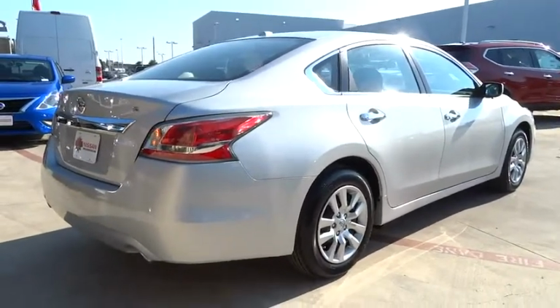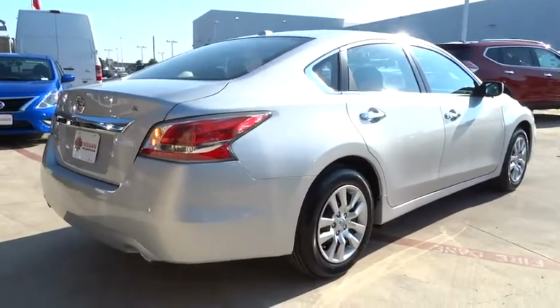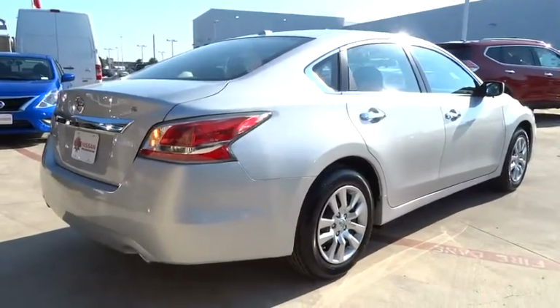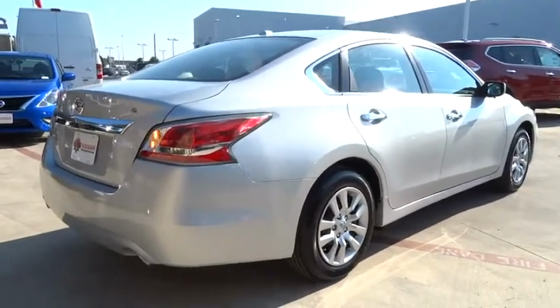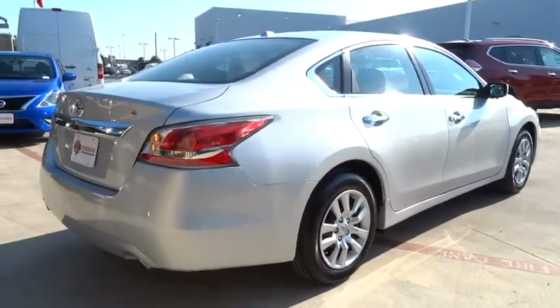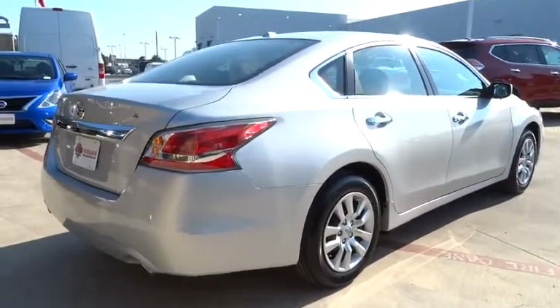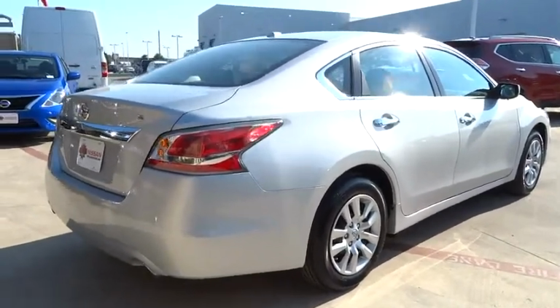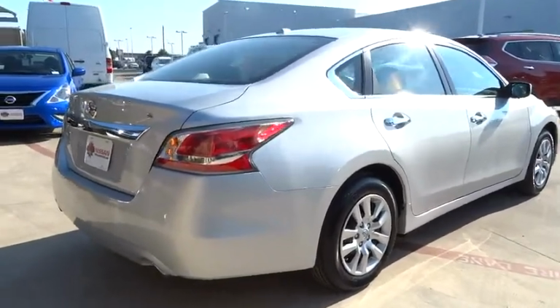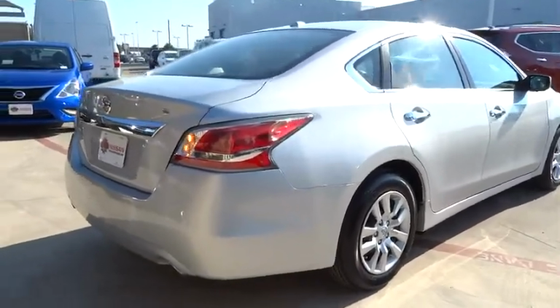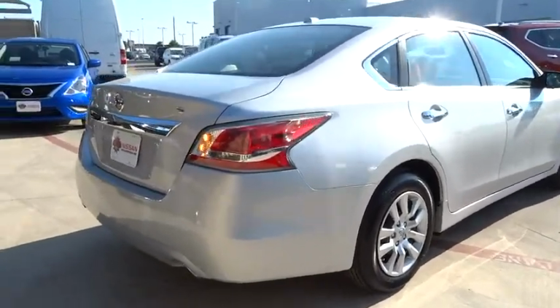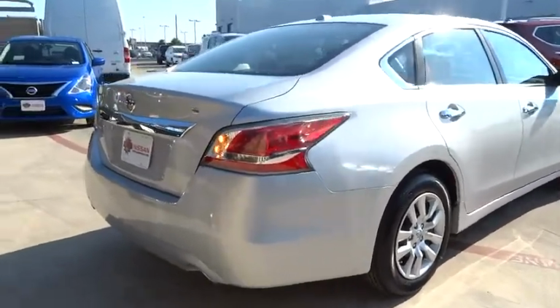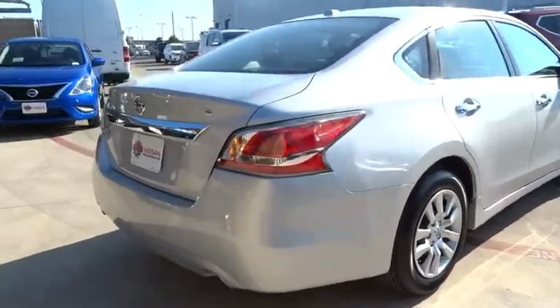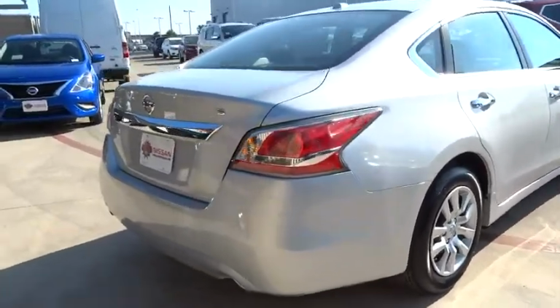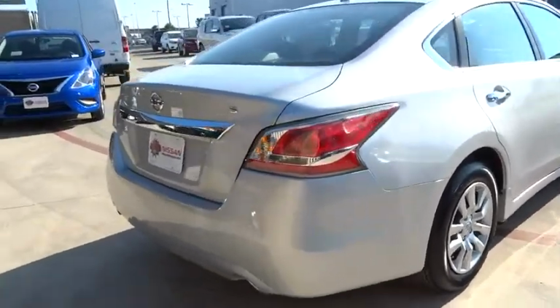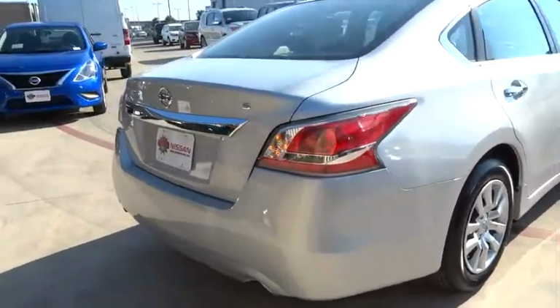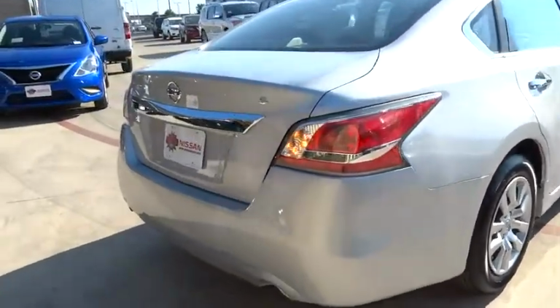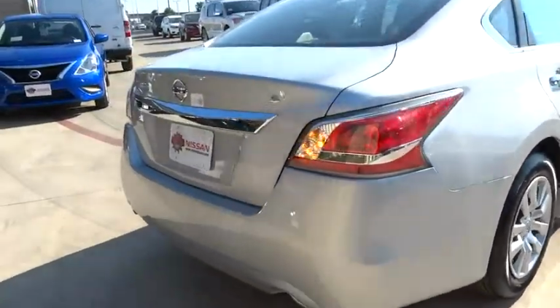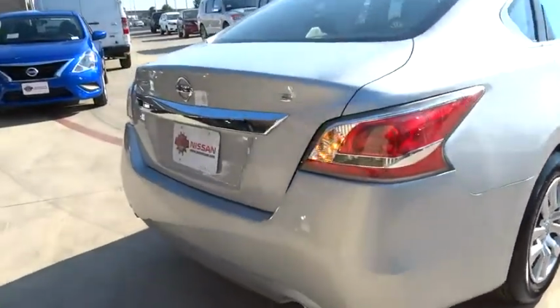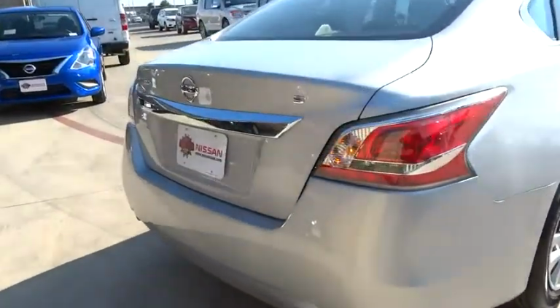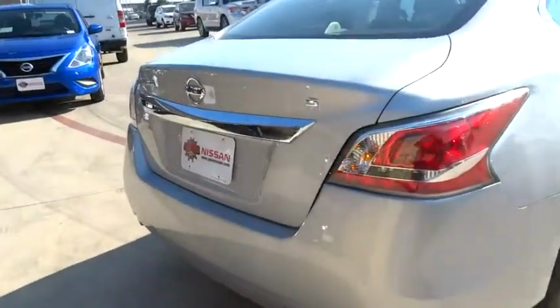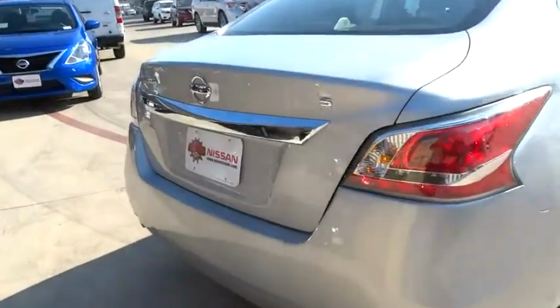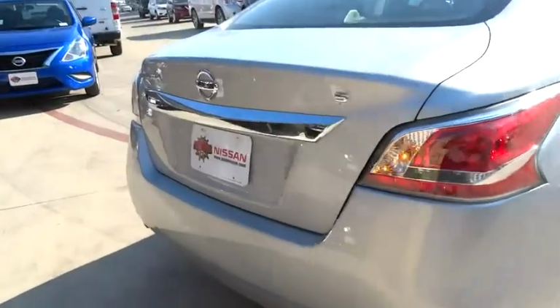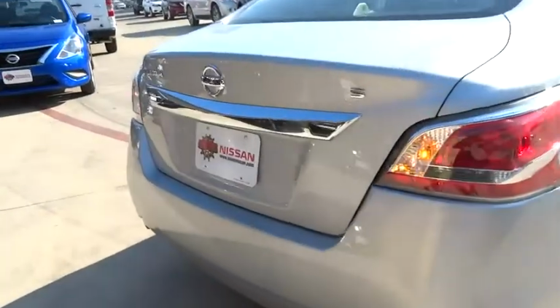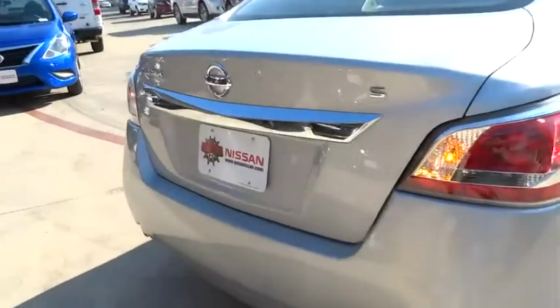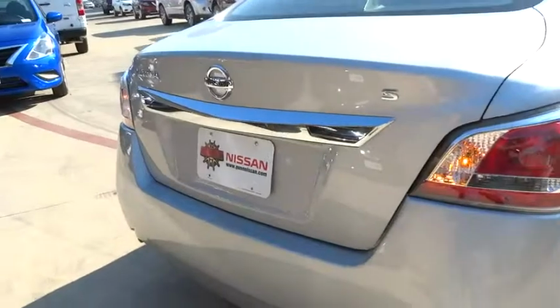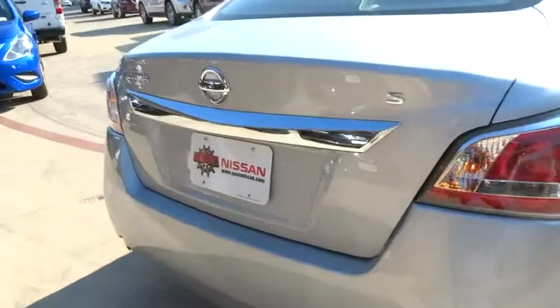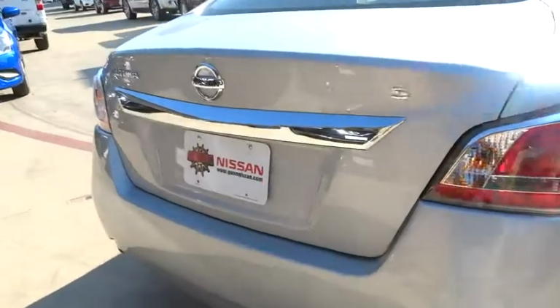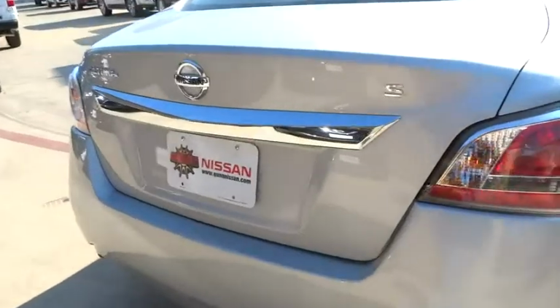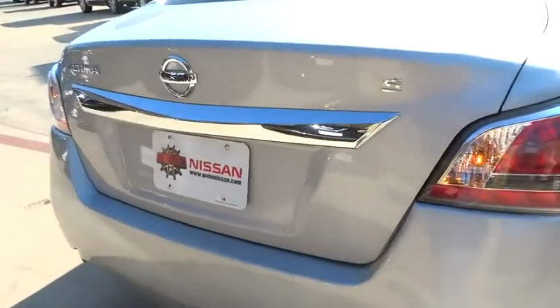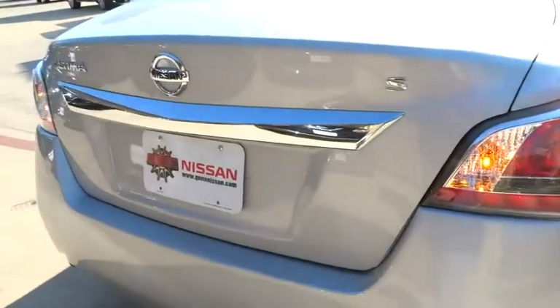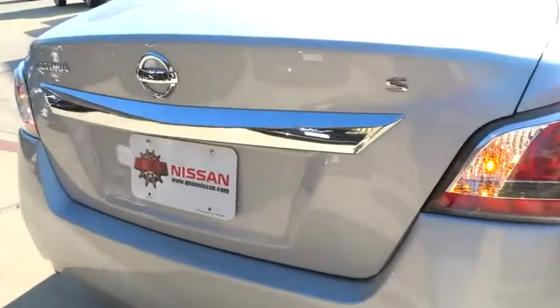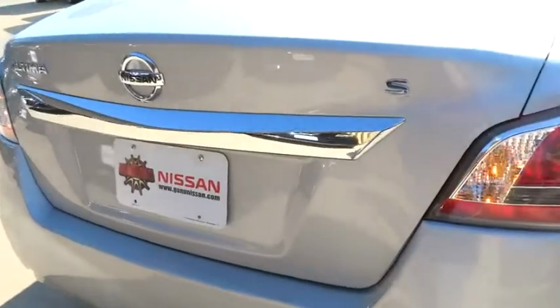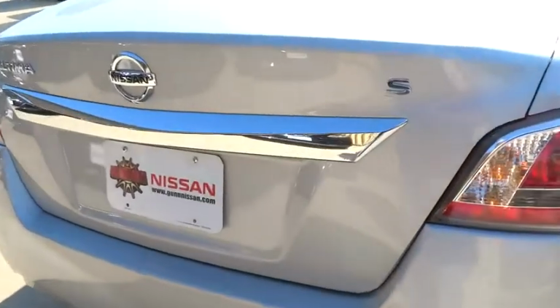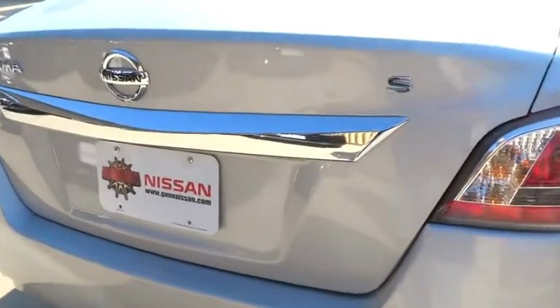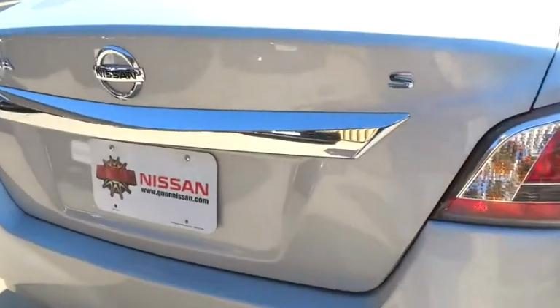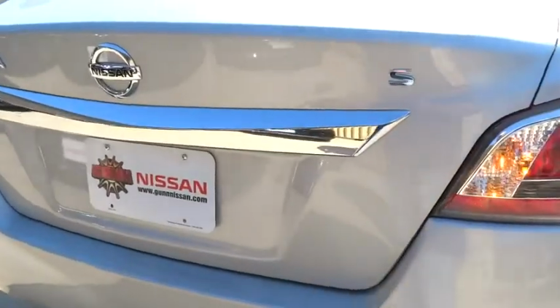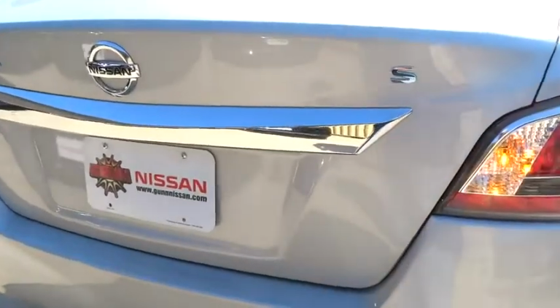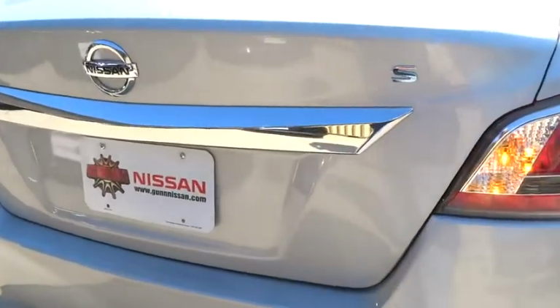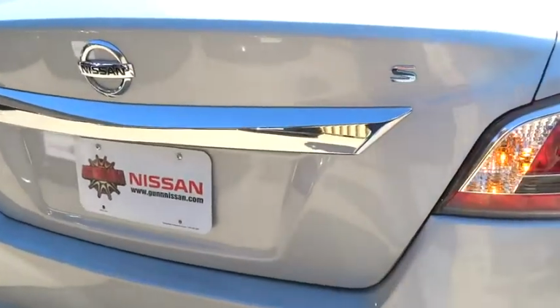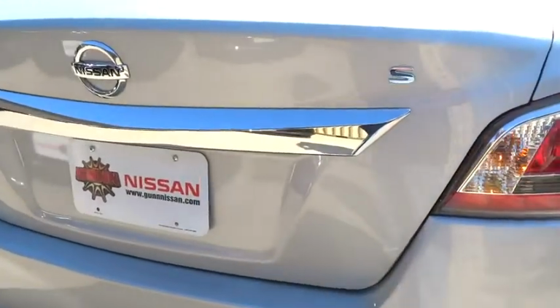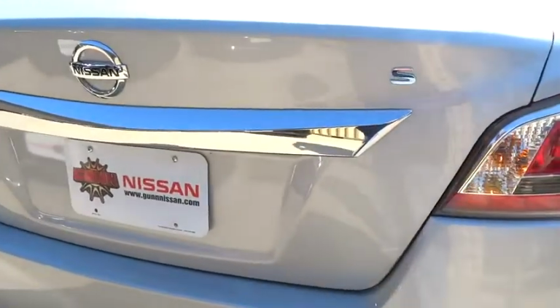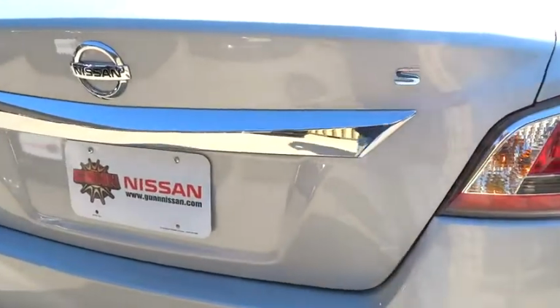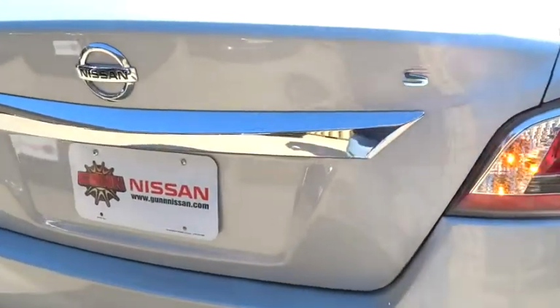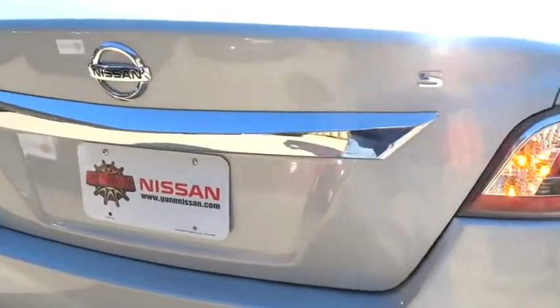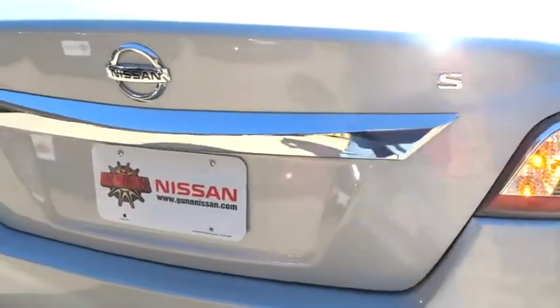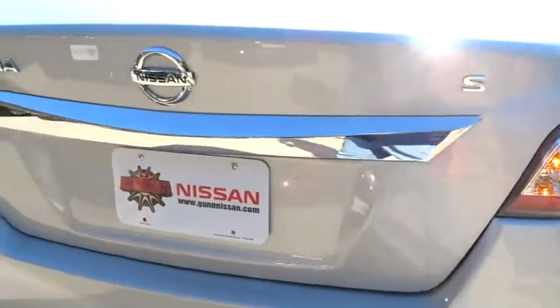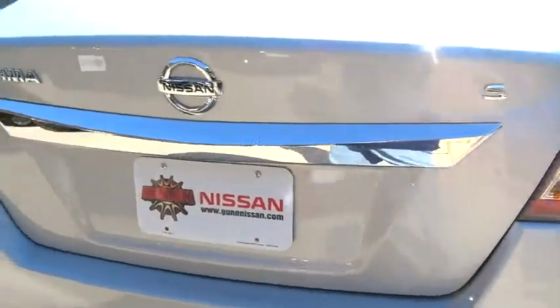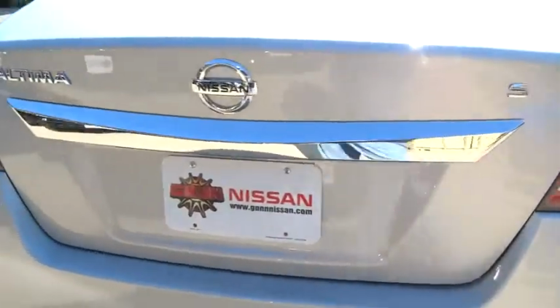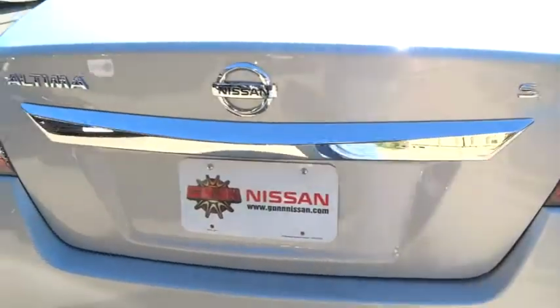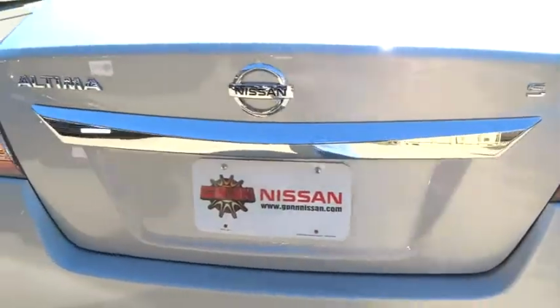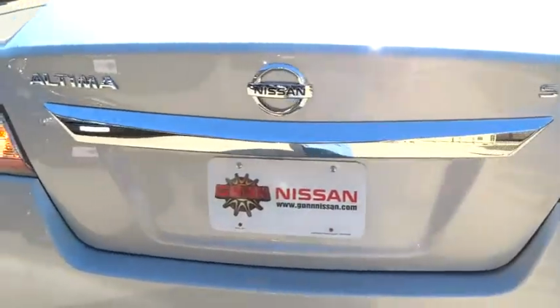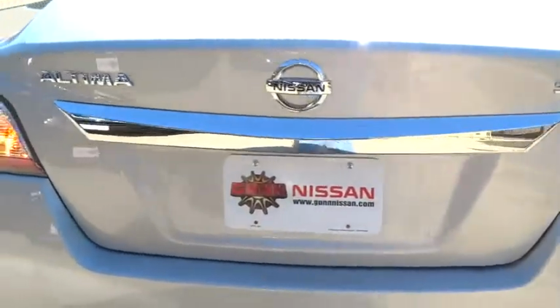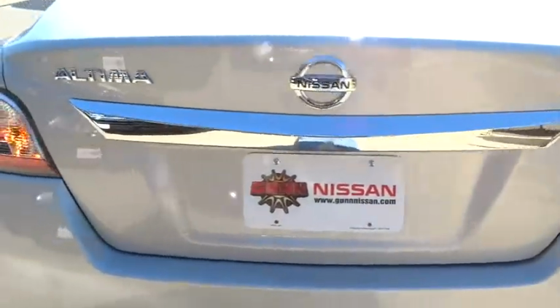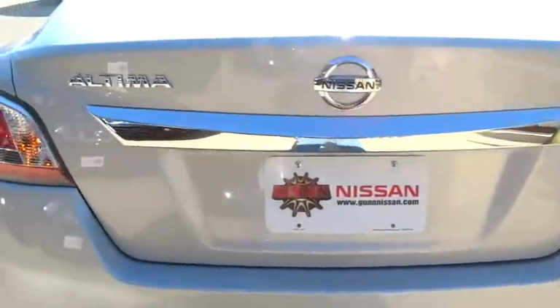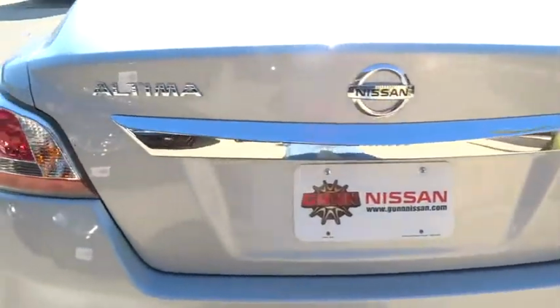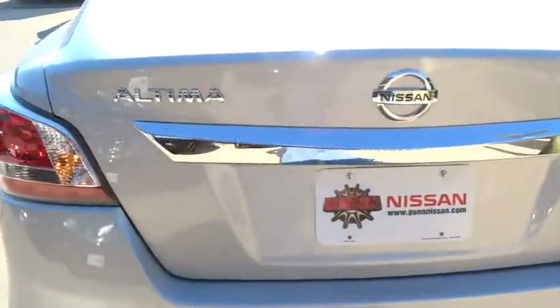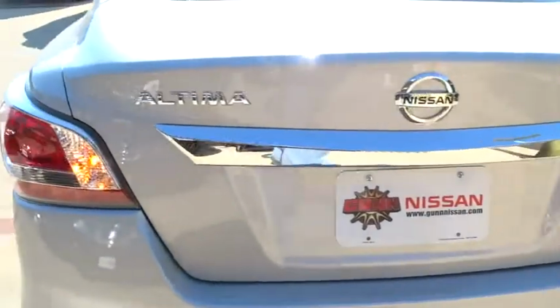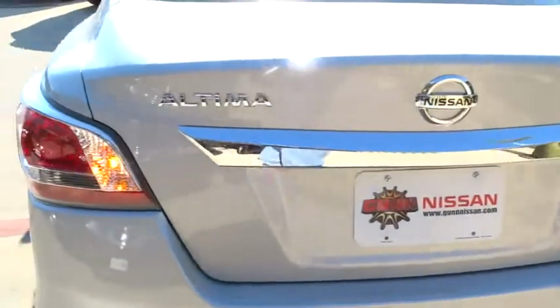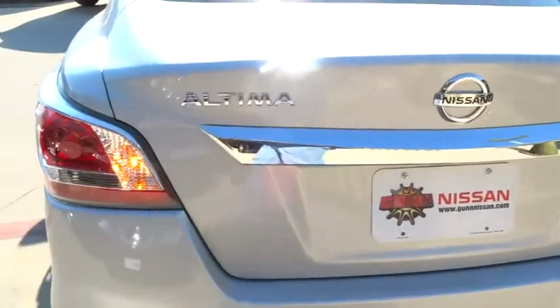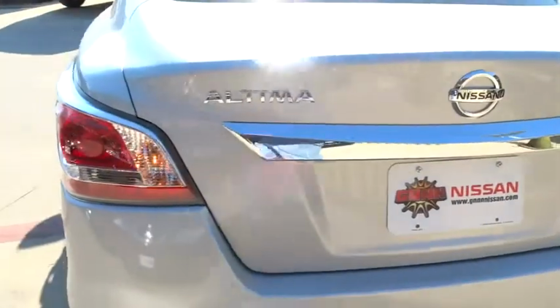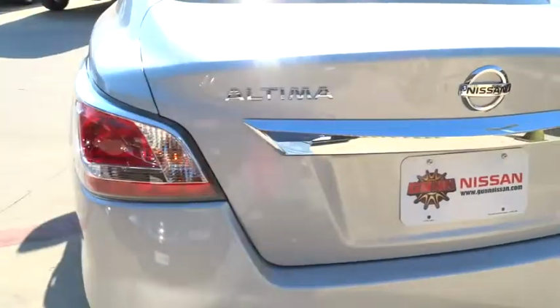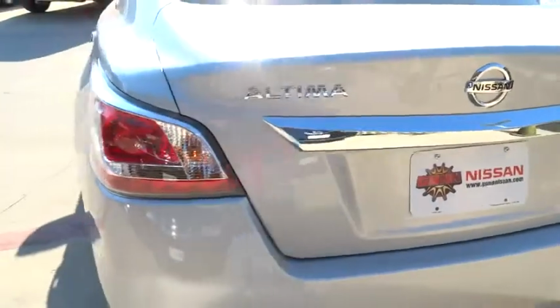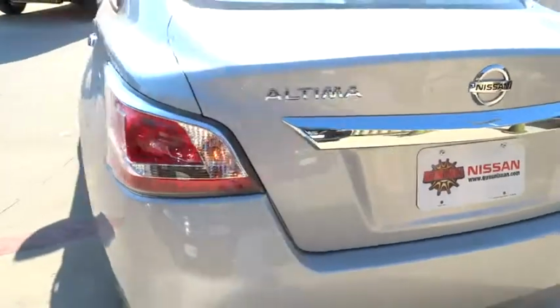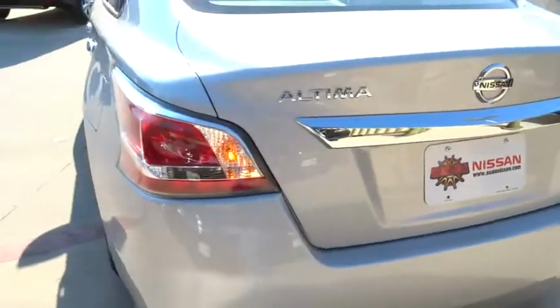And you'll see the Nissan Altima is made to drive and built to last. Here are some of this vehicle's great options.